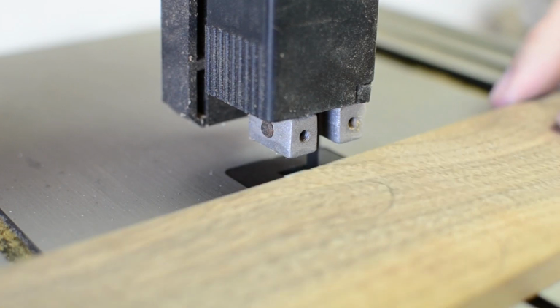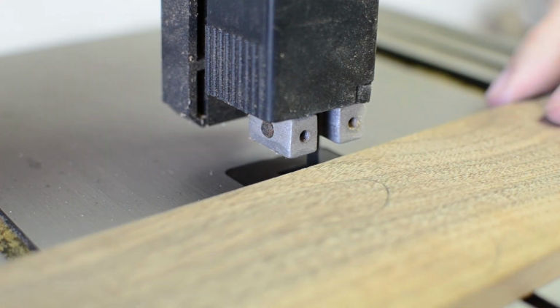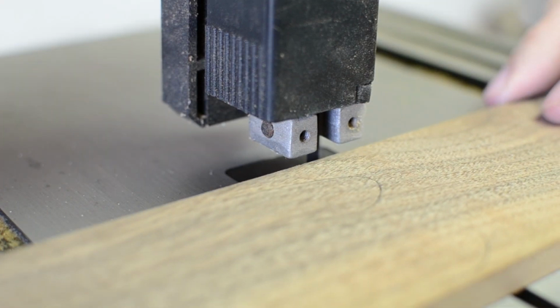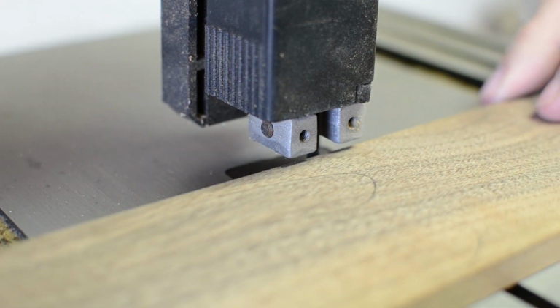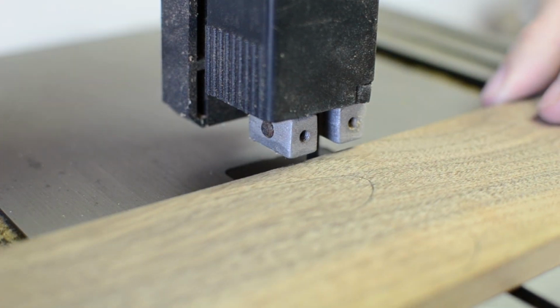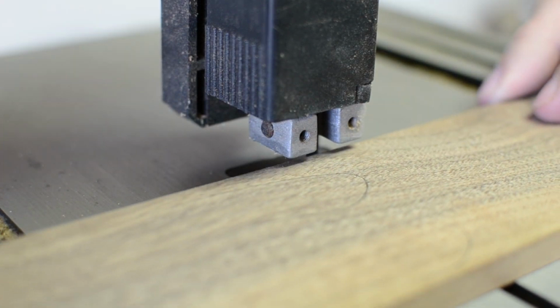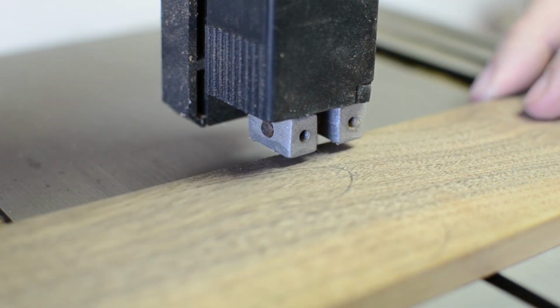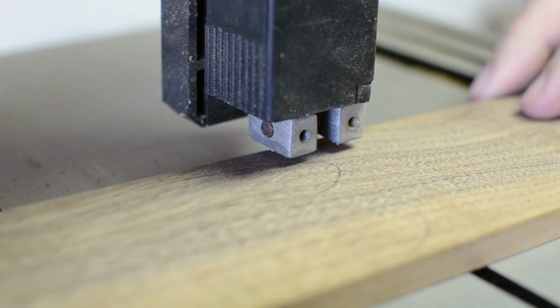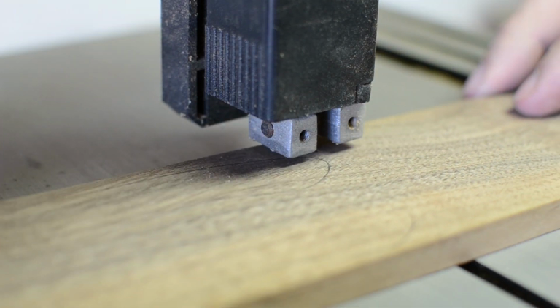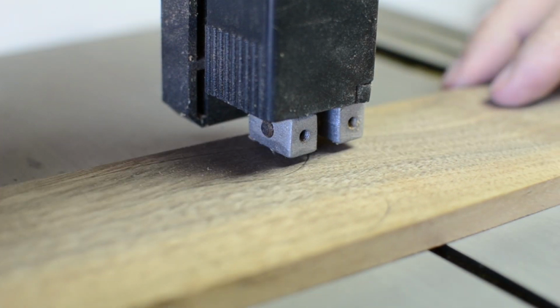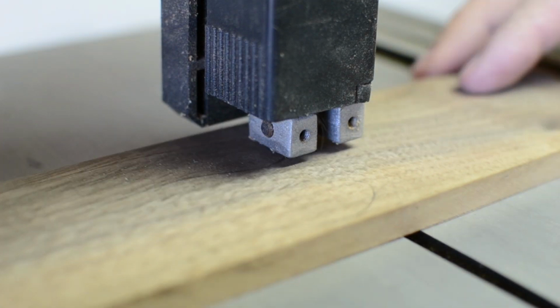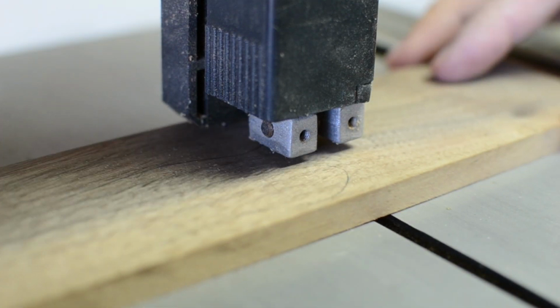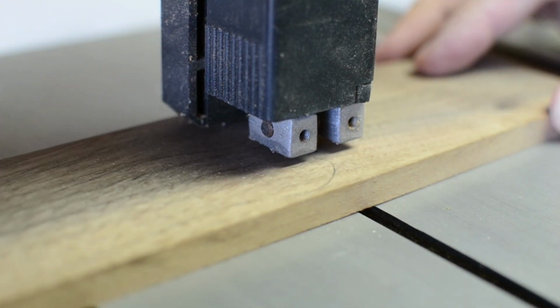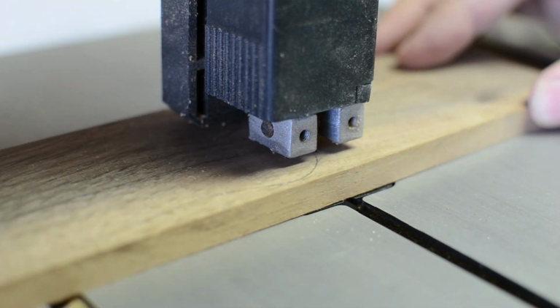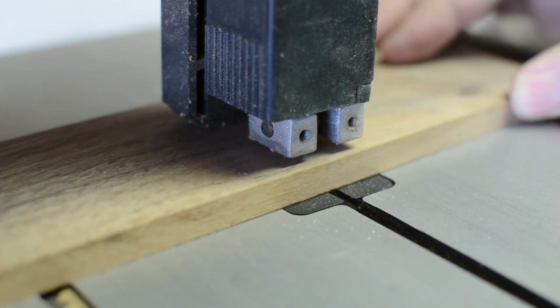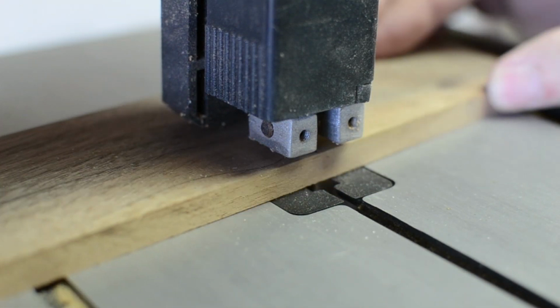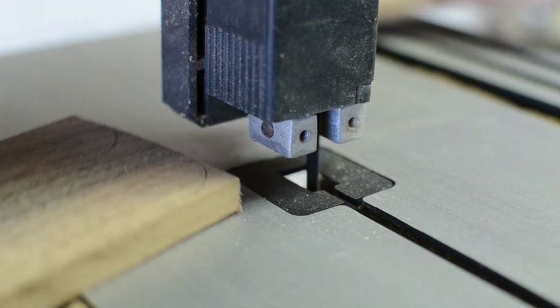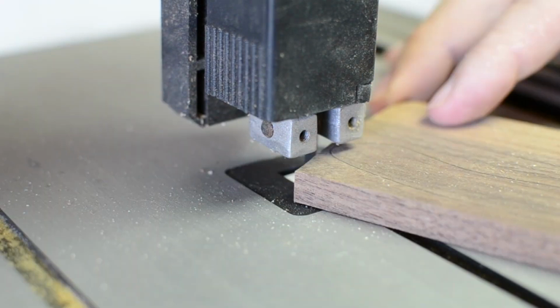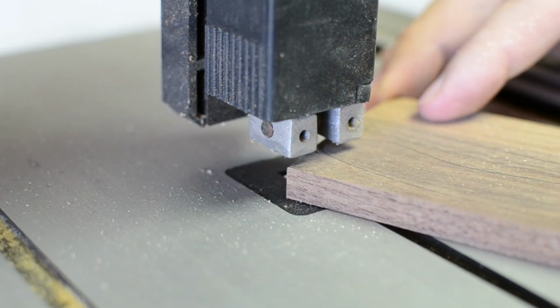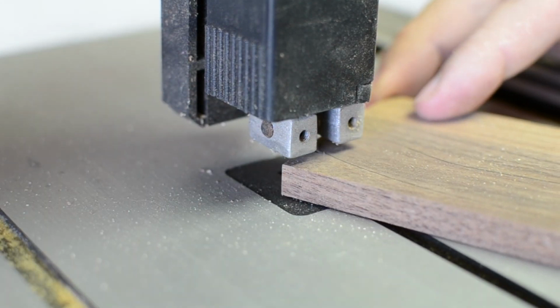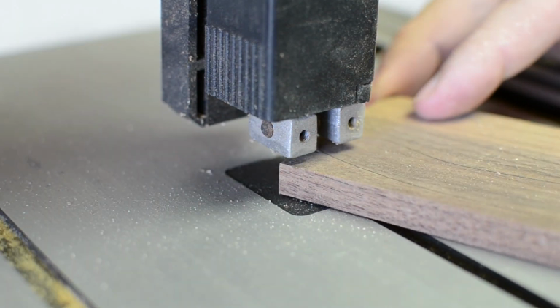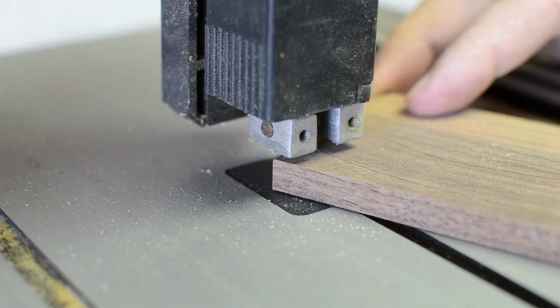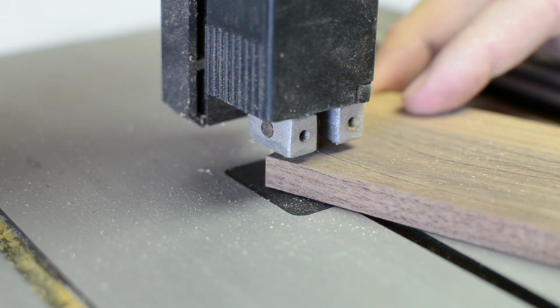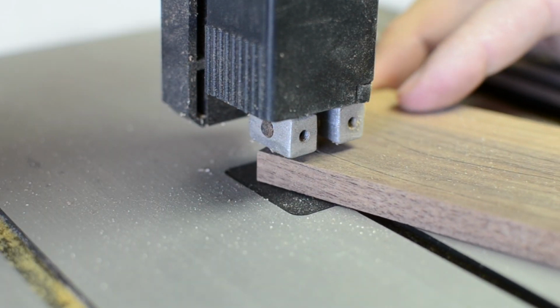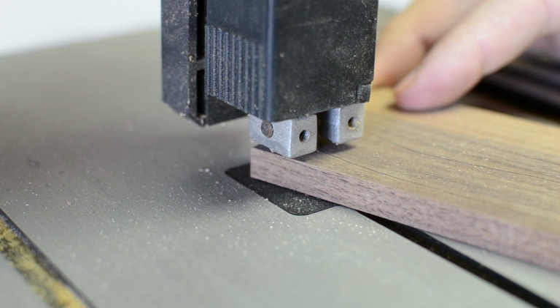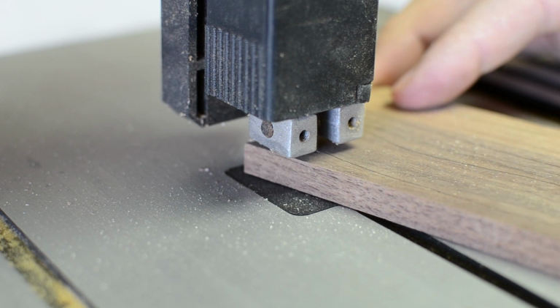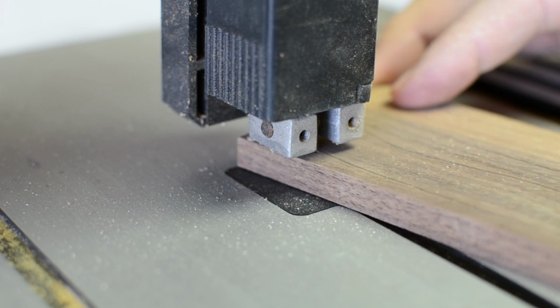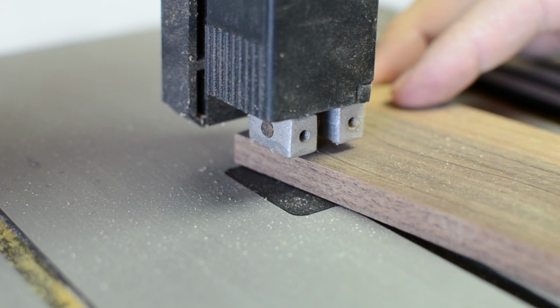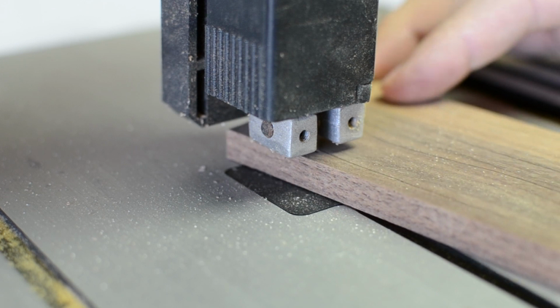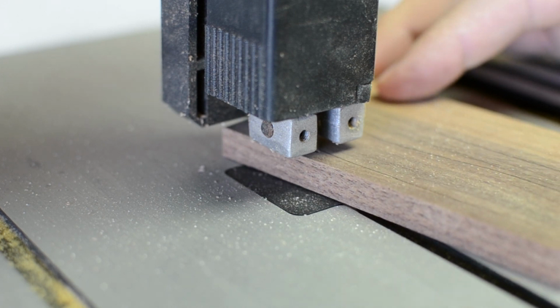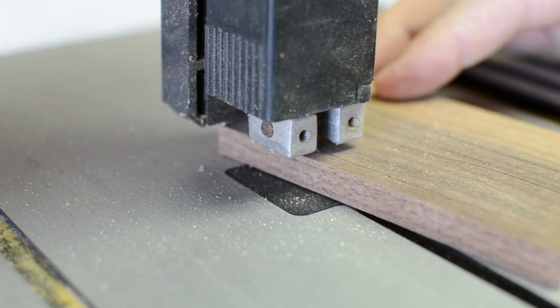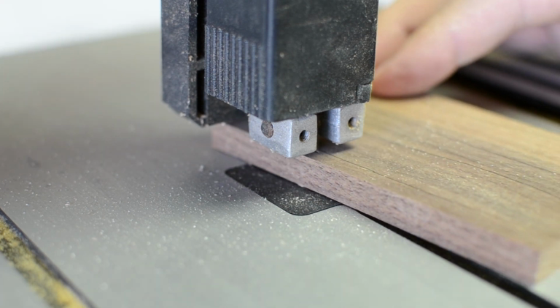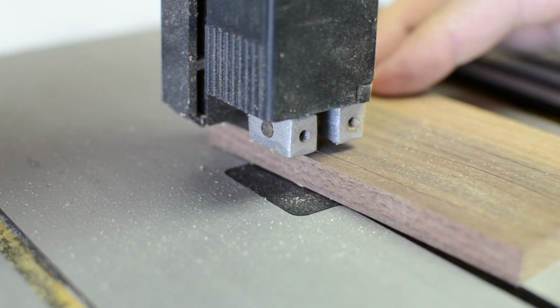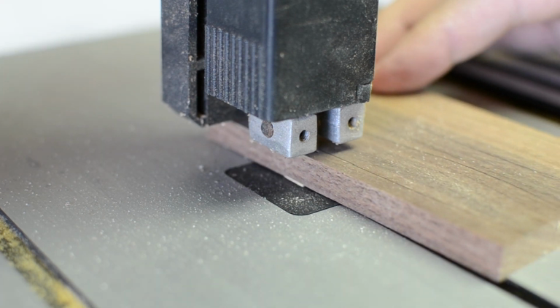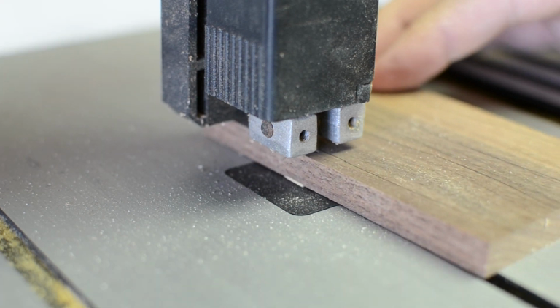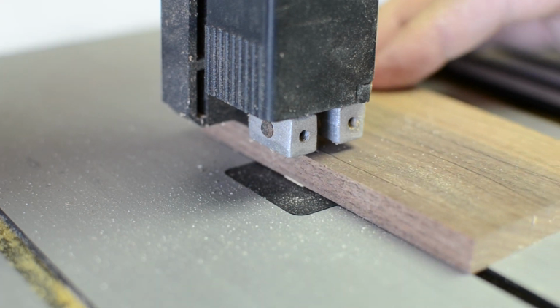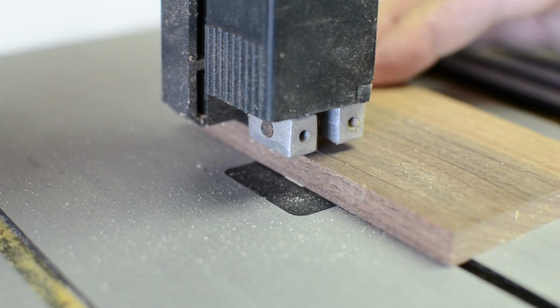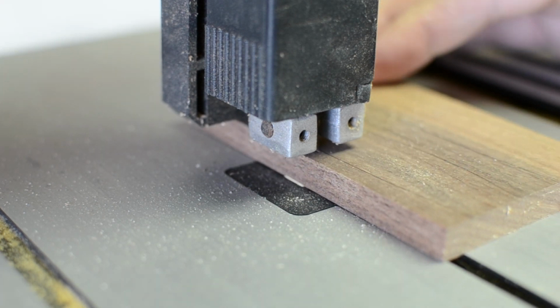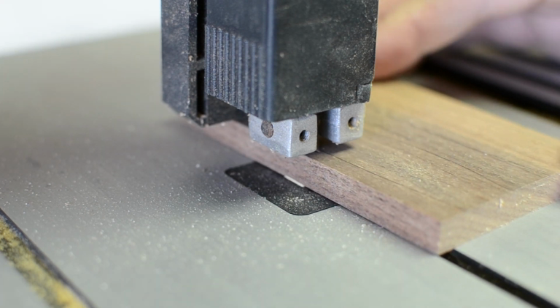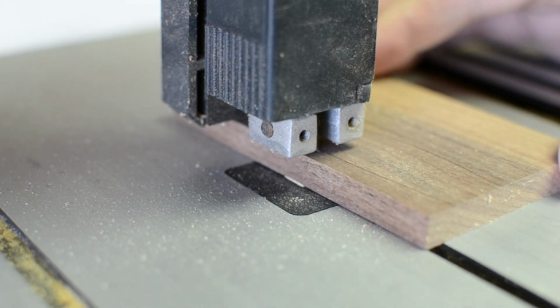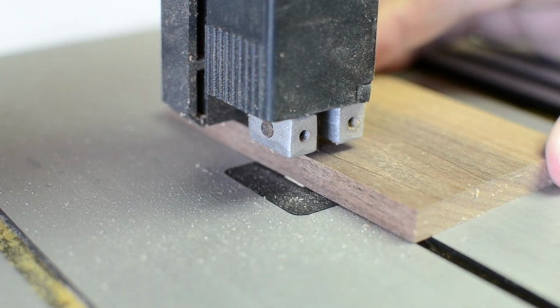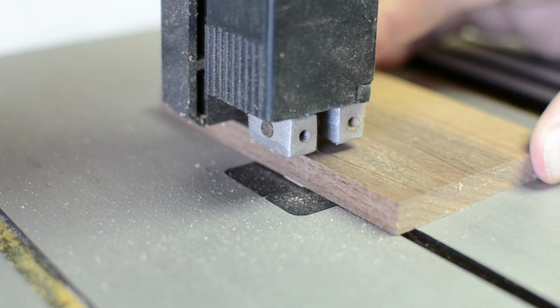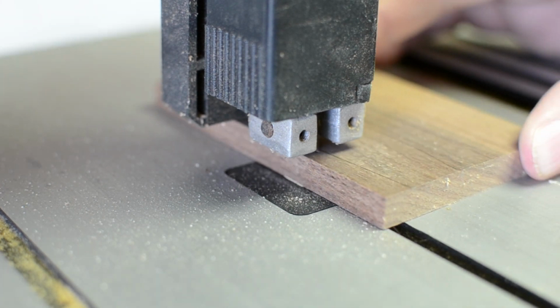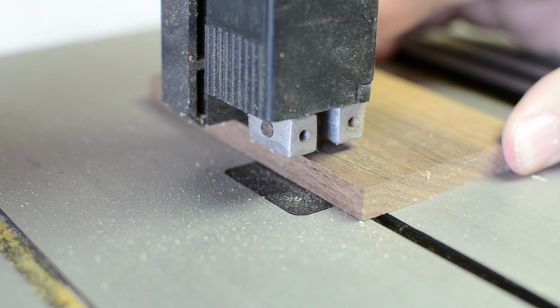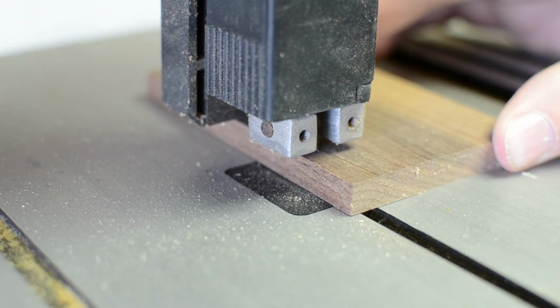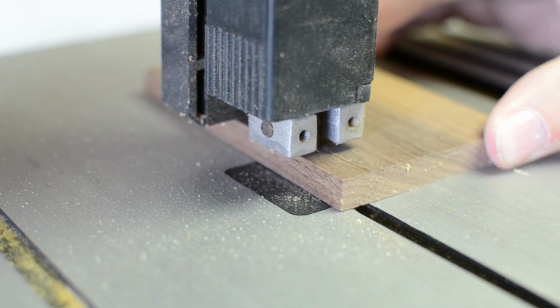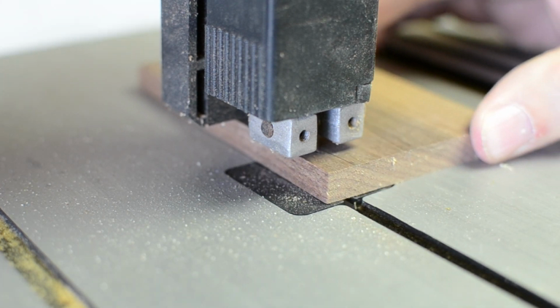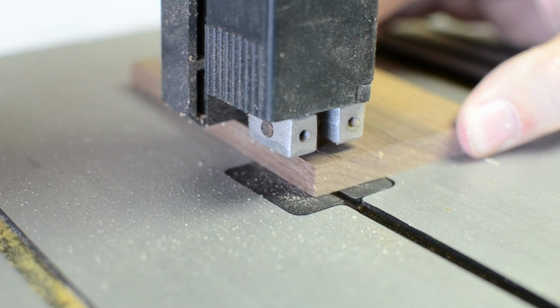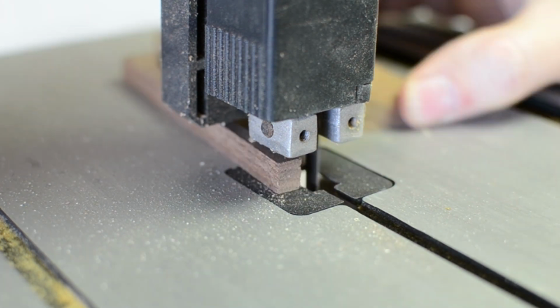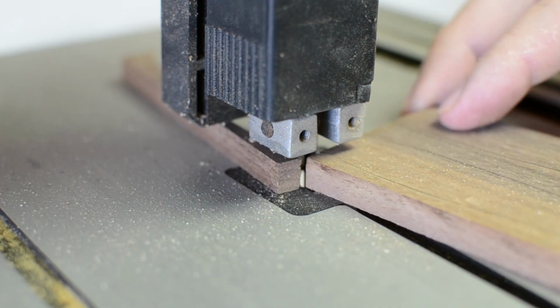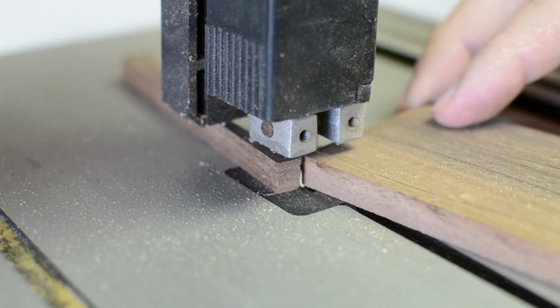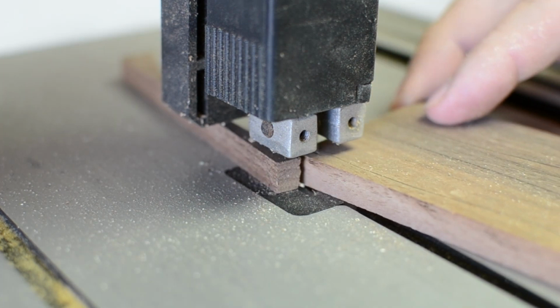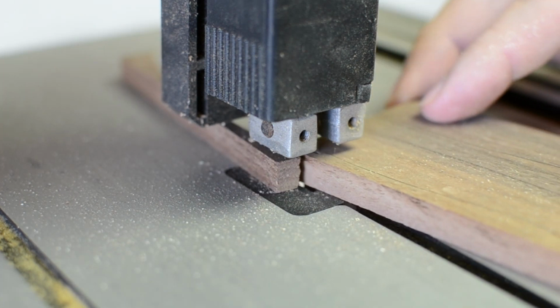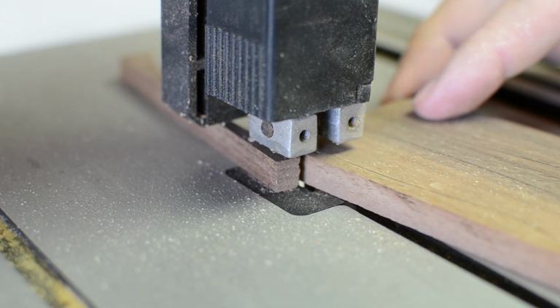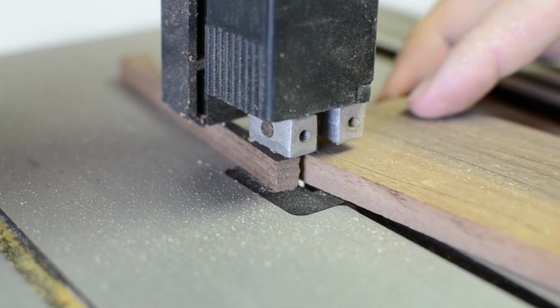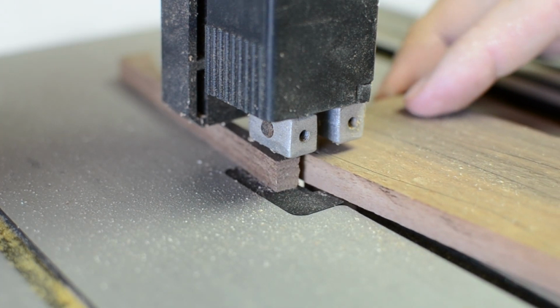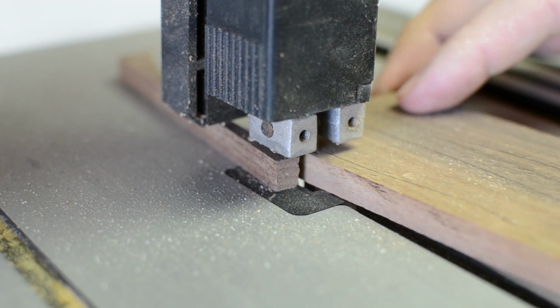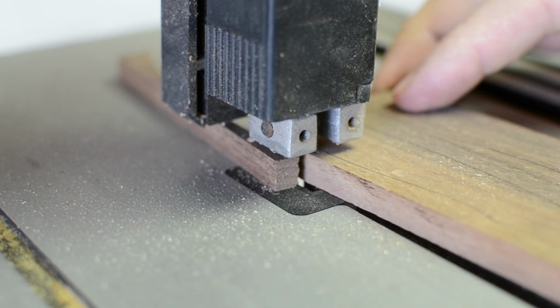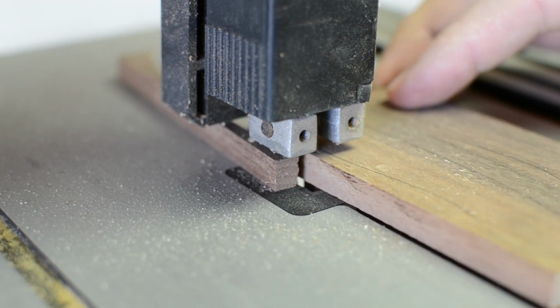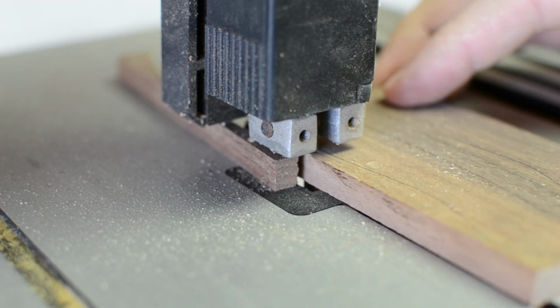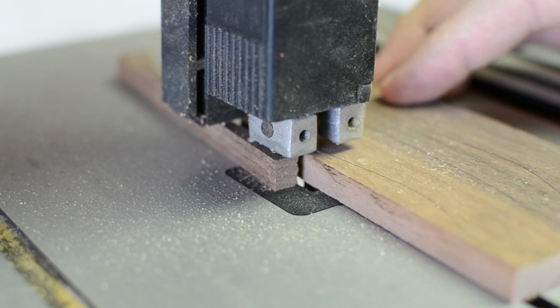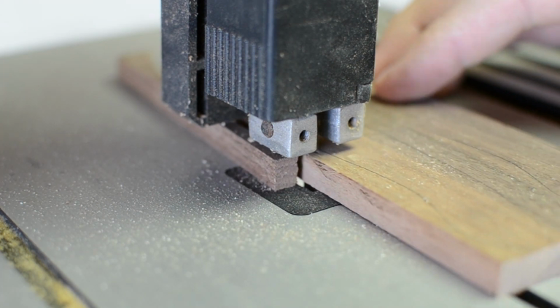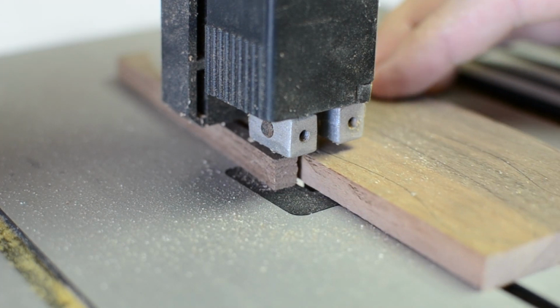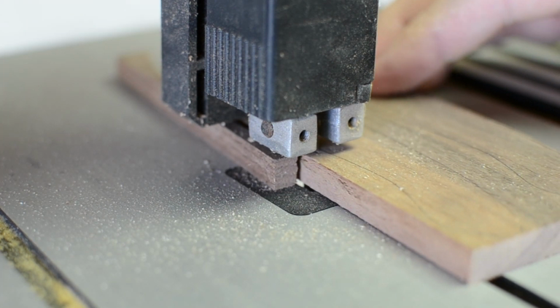I cut the scales roughly to shape, but left them oversized so that after they're glued on, I could sand everything down flush.